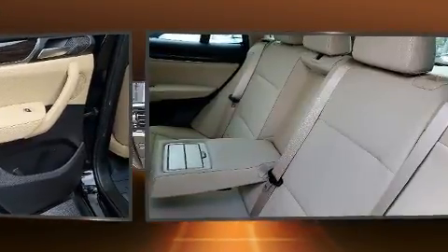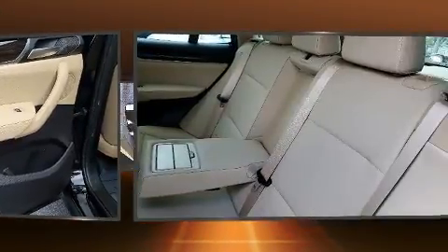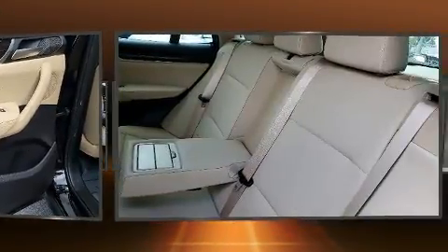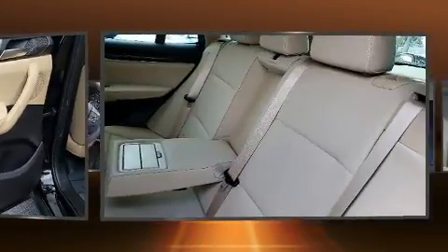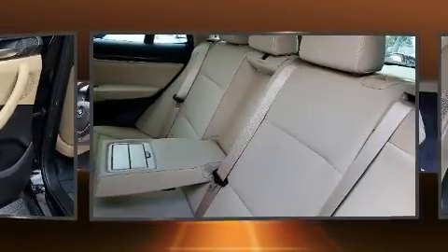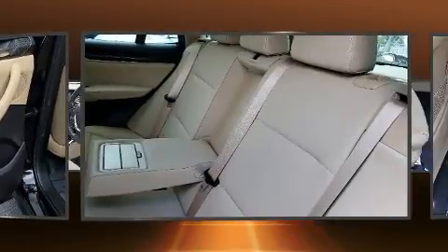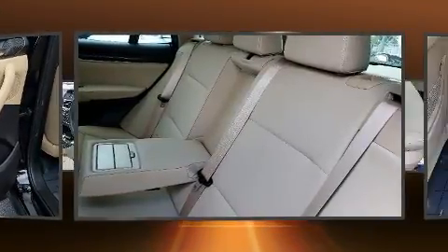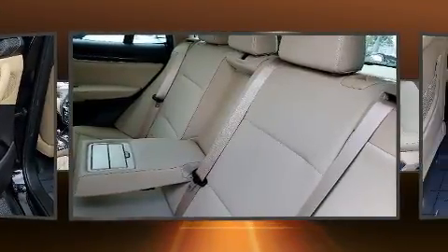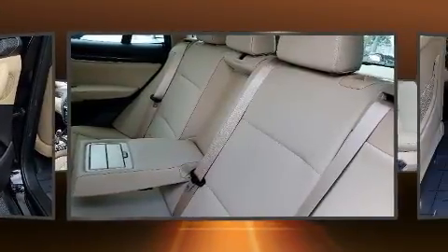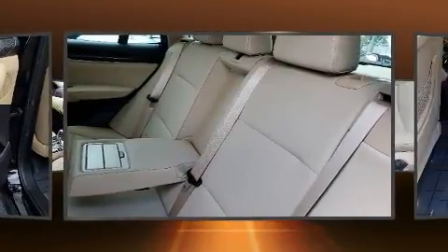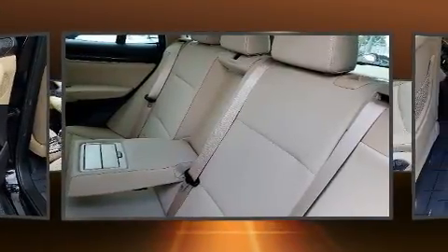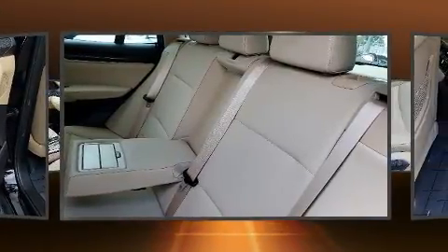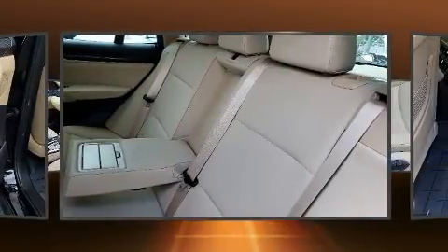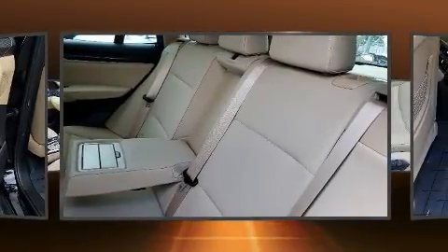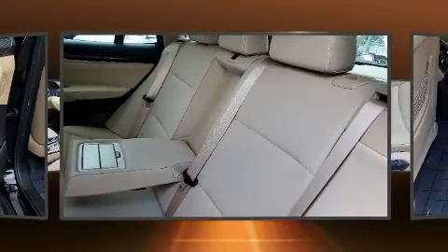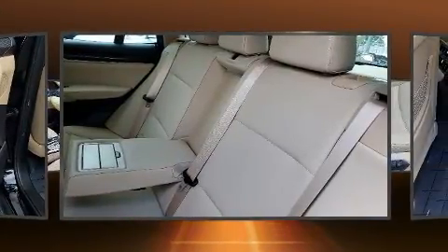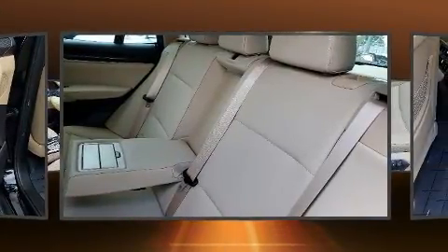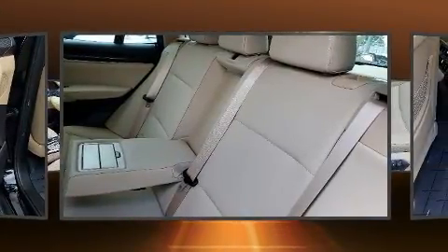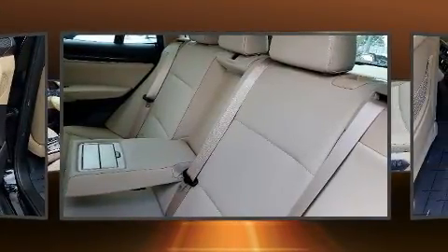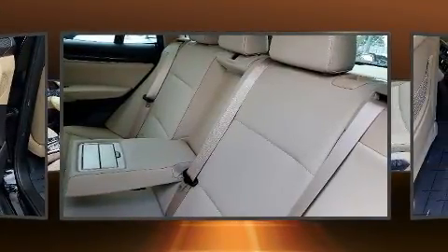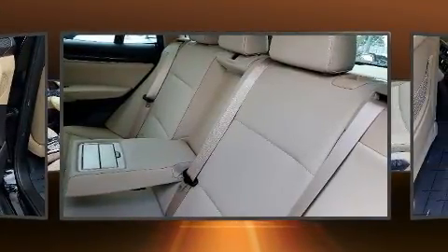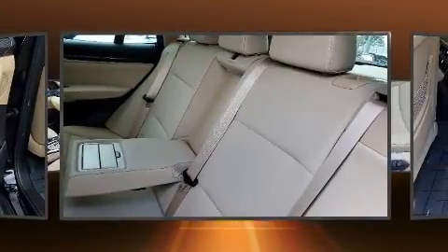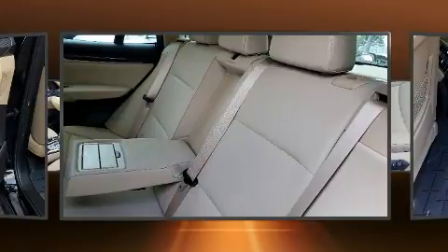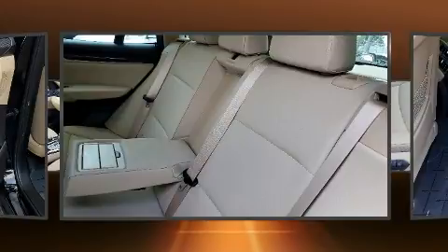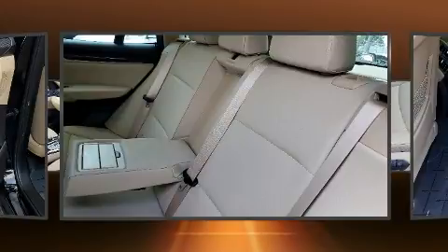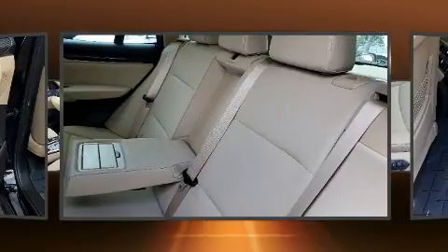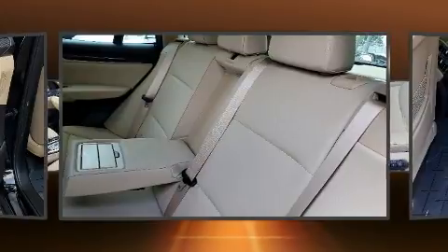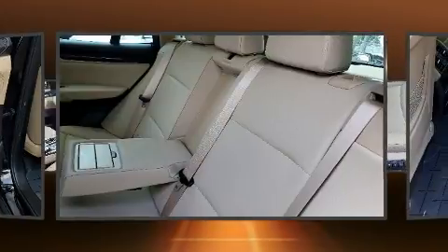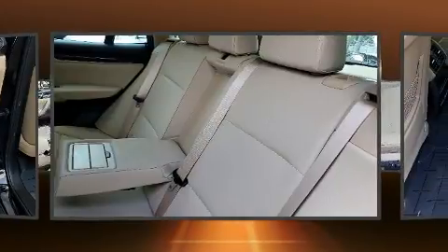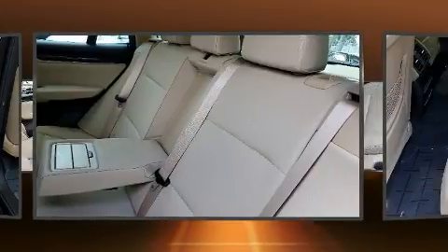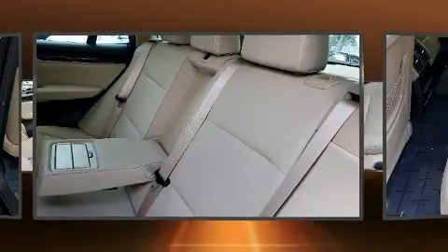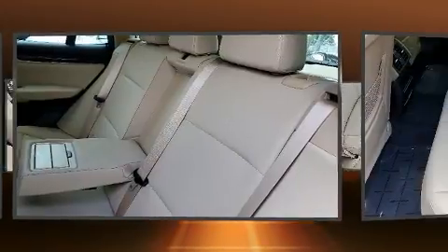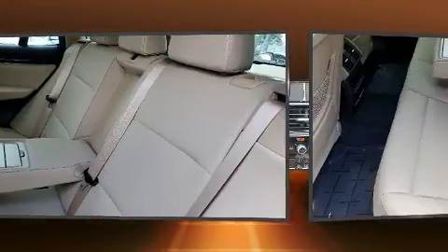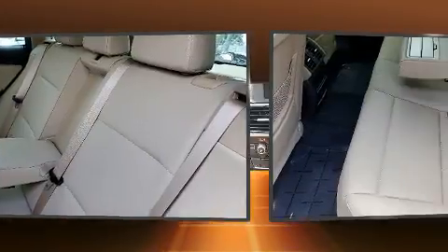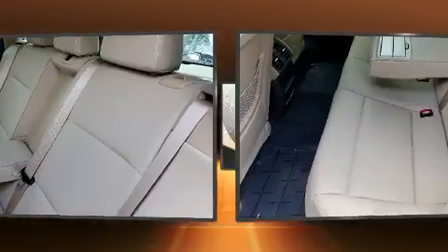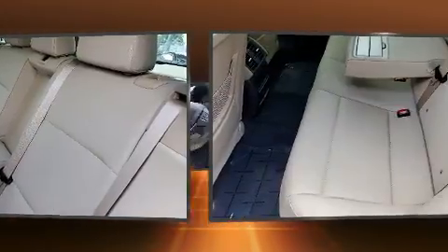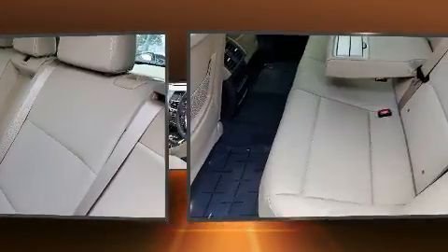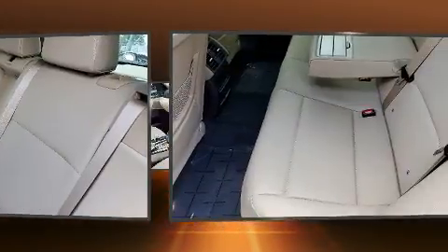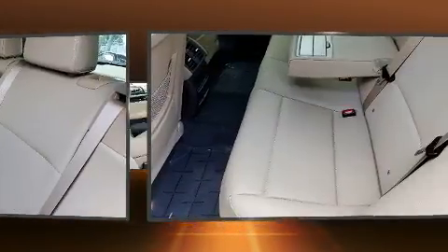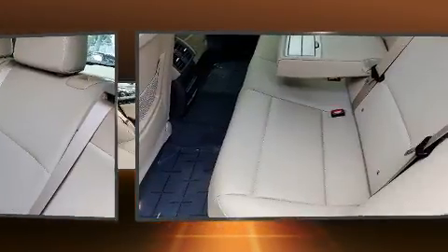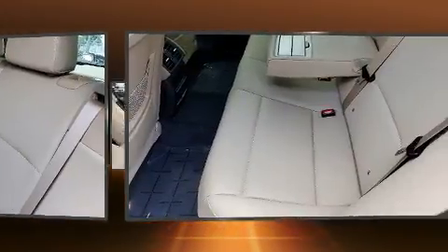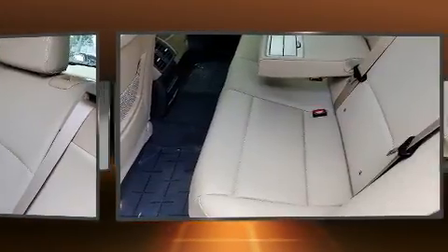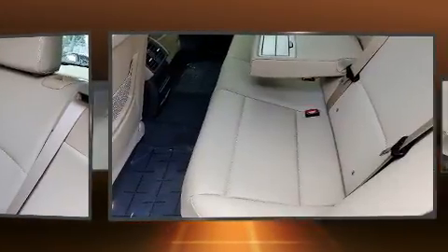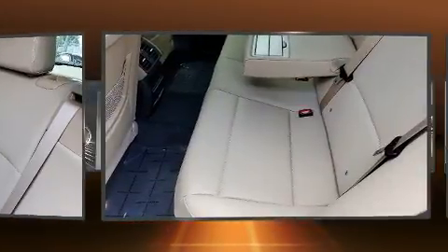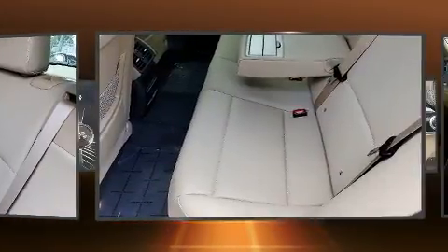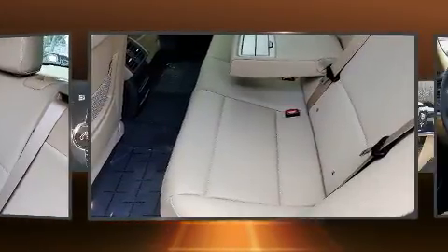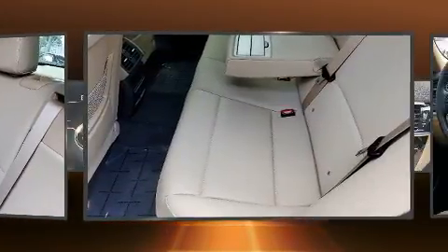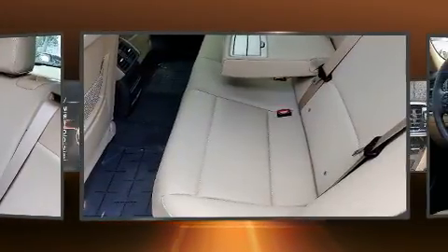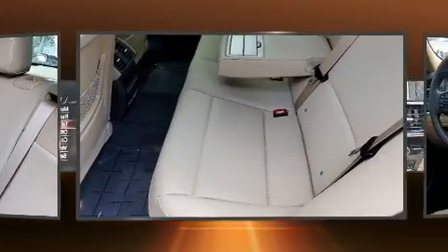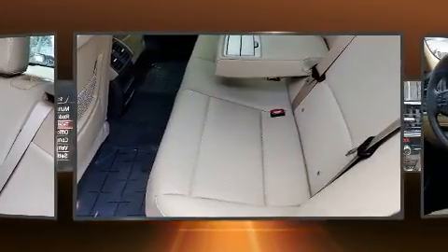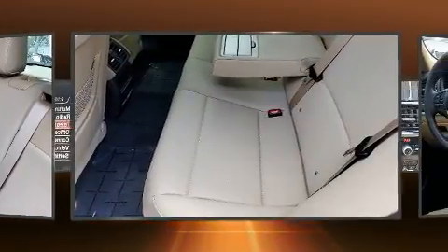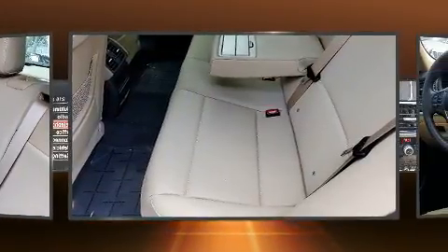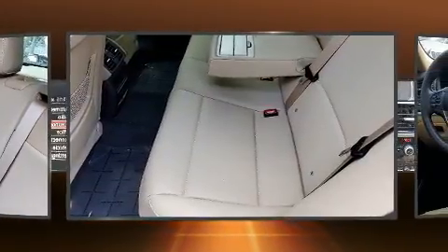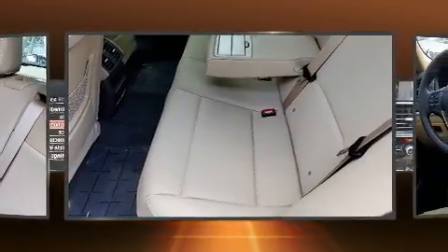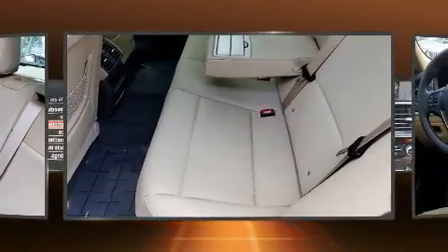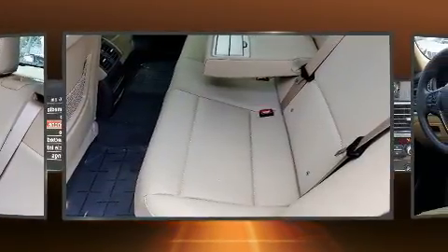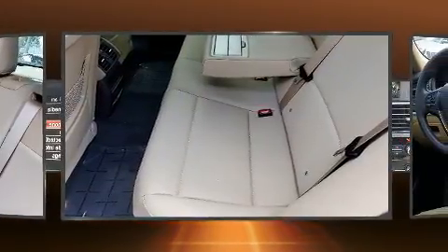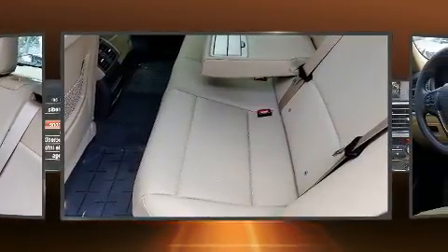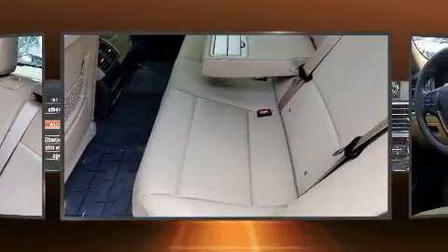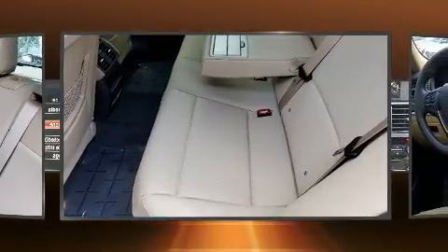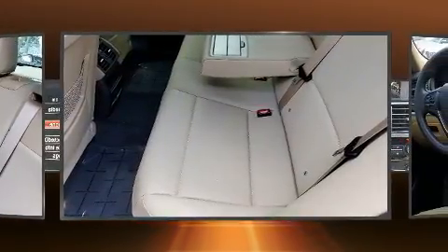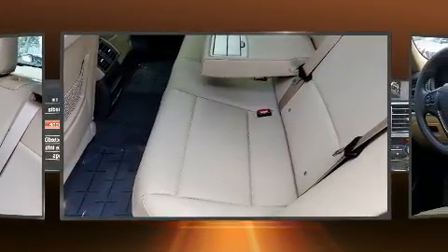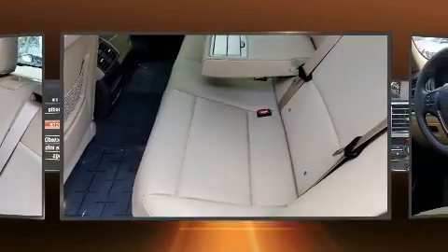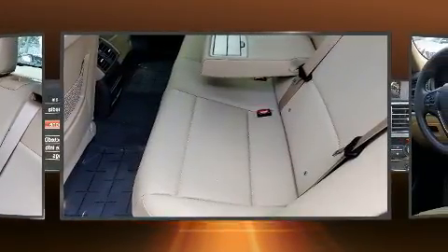BMW prioritized comfort and style by including front and rear reading lights, a power liftgate, and power seats.